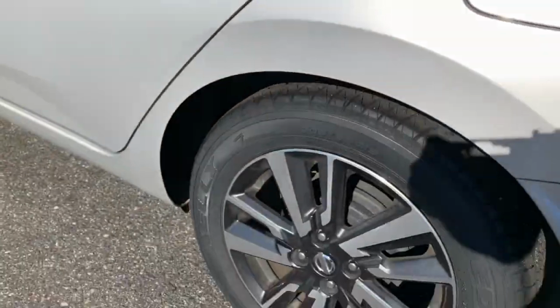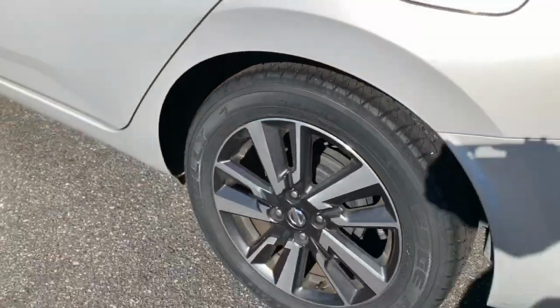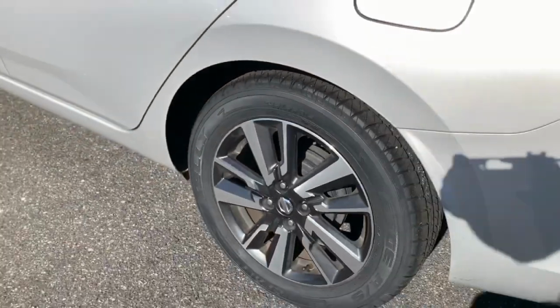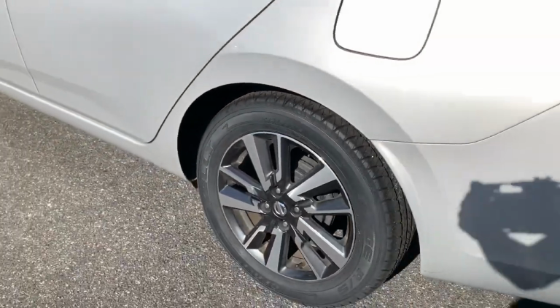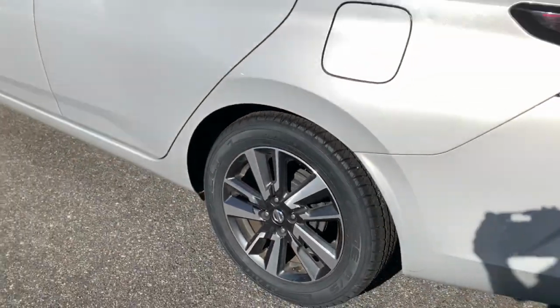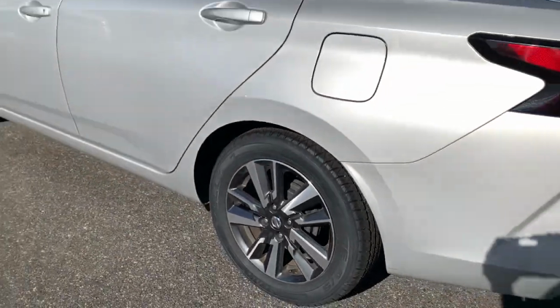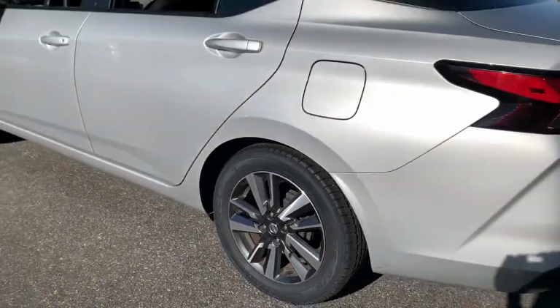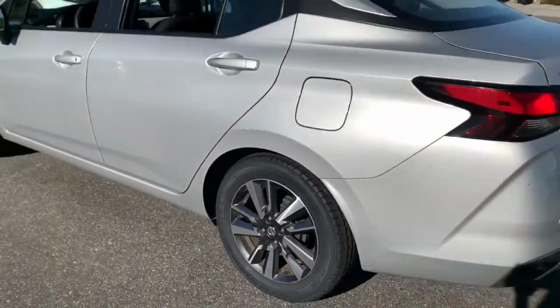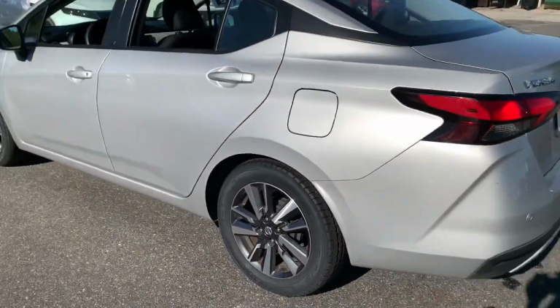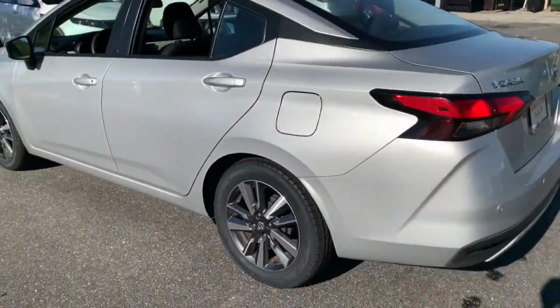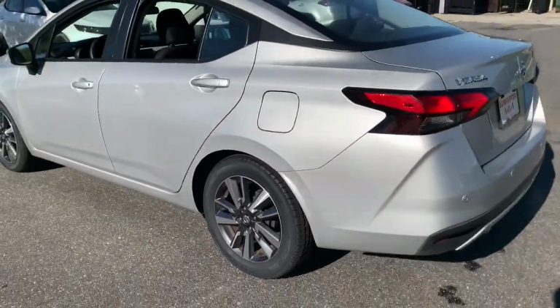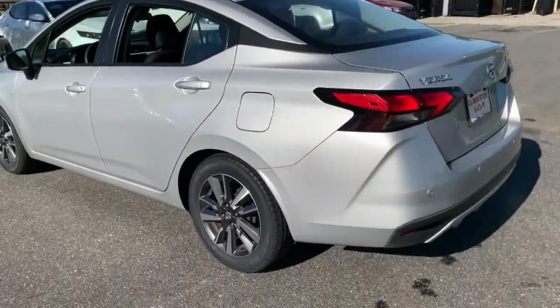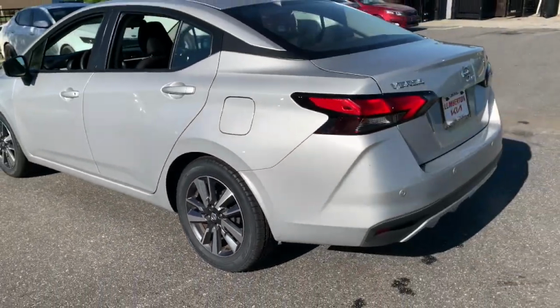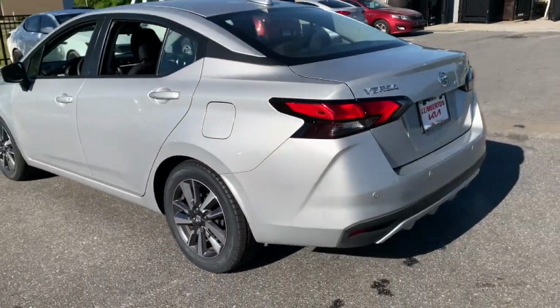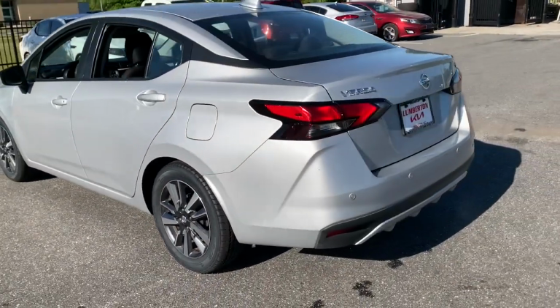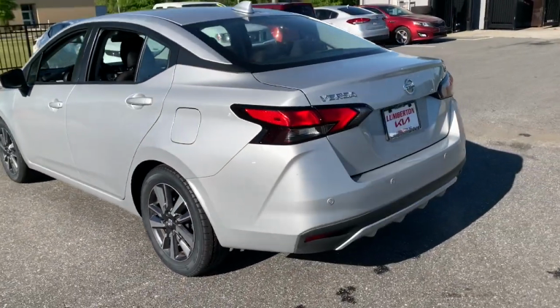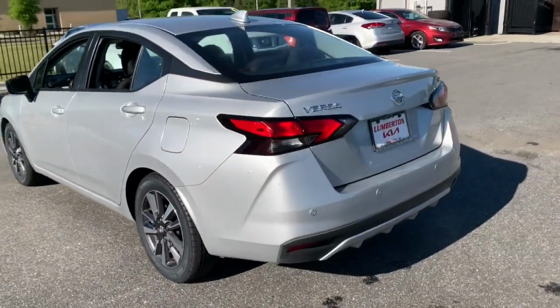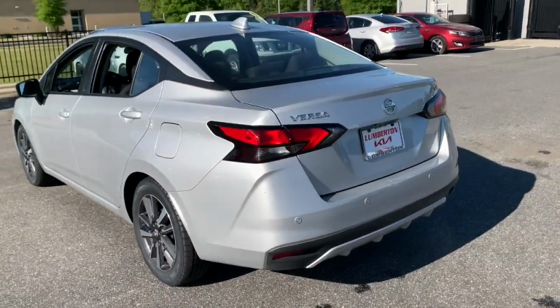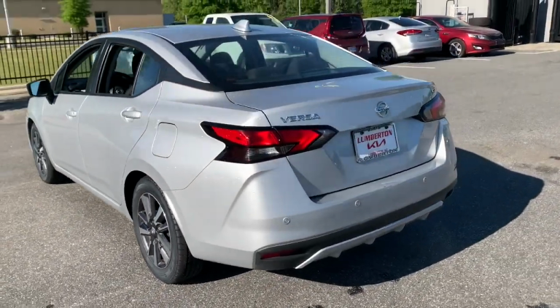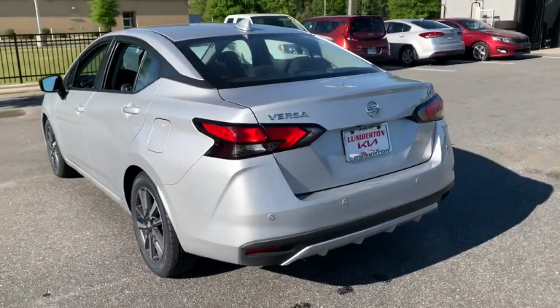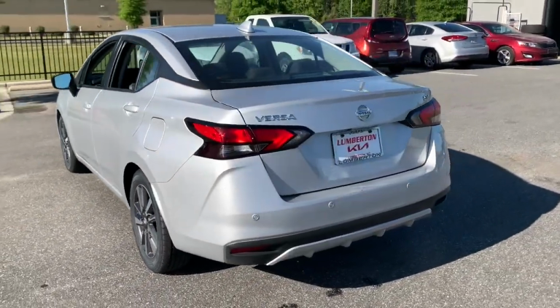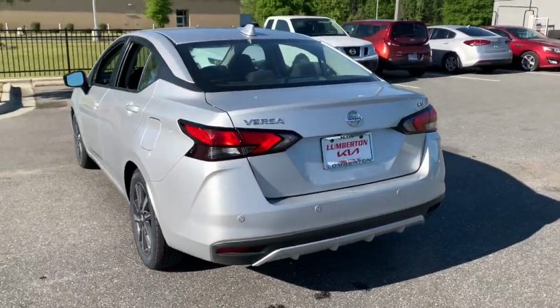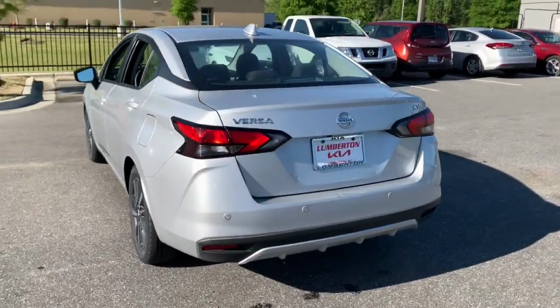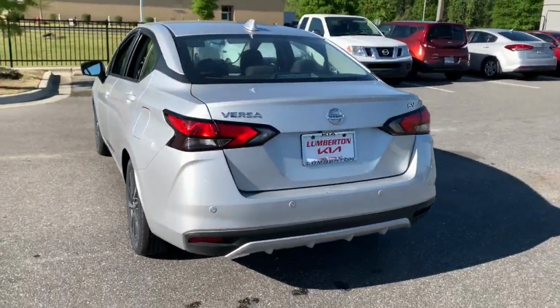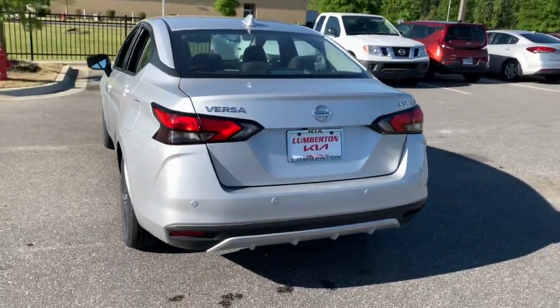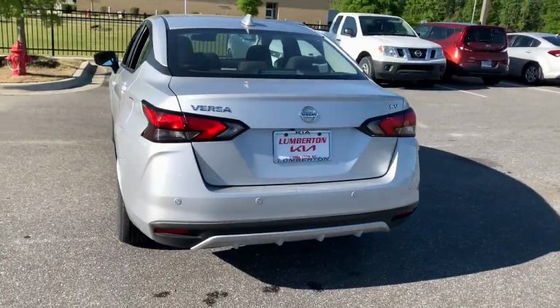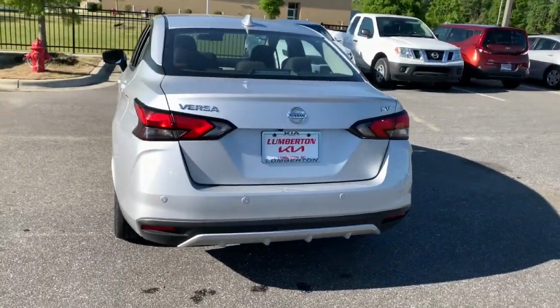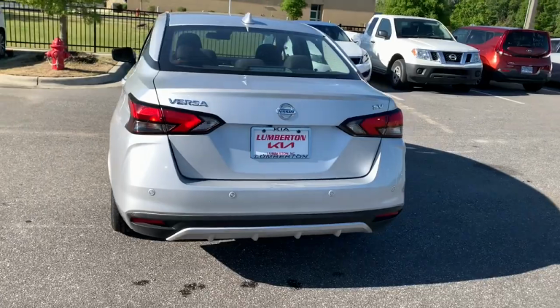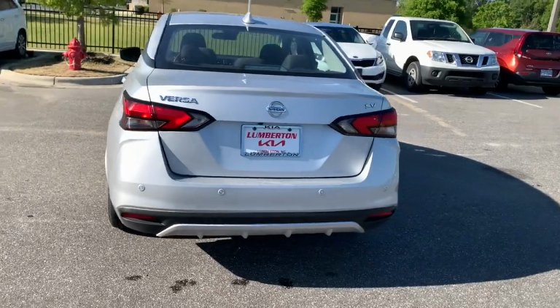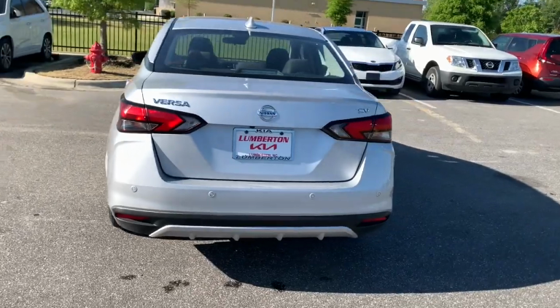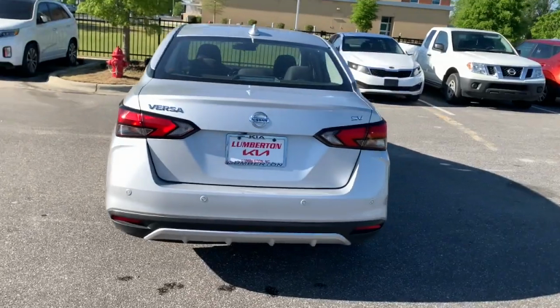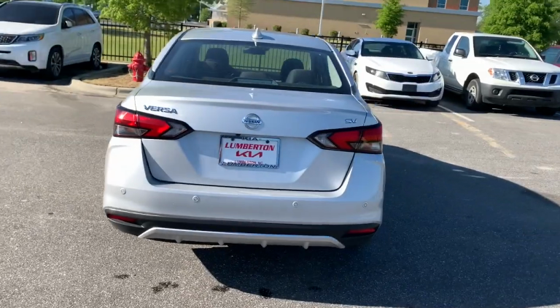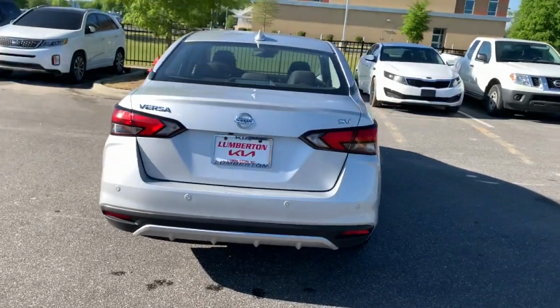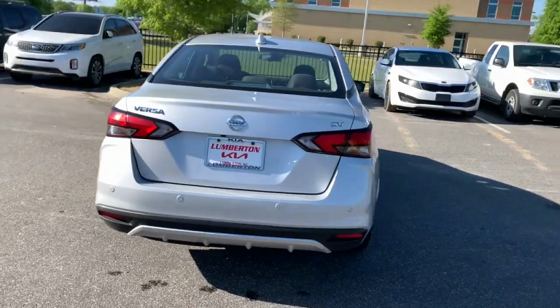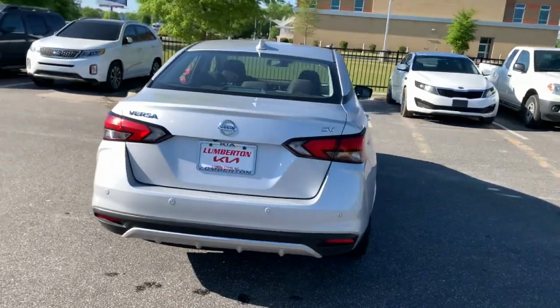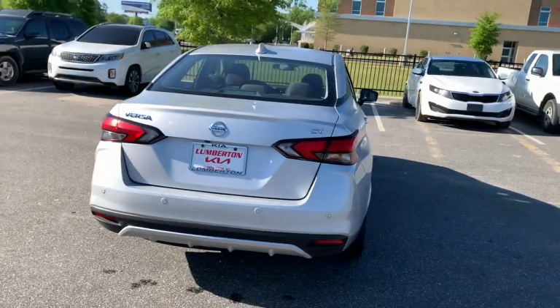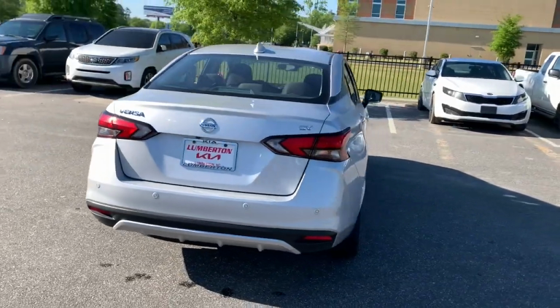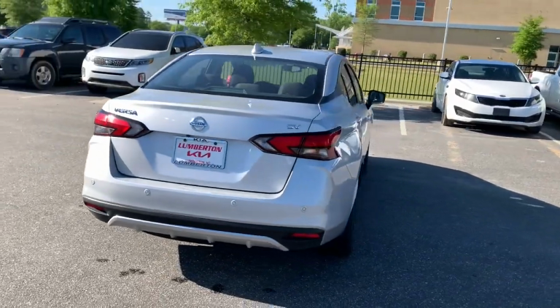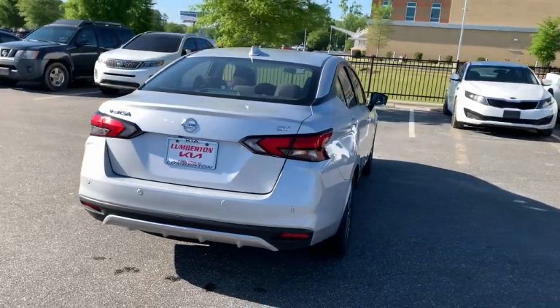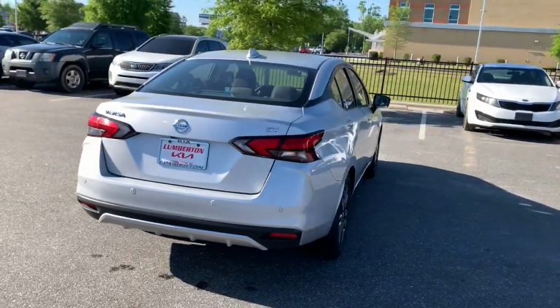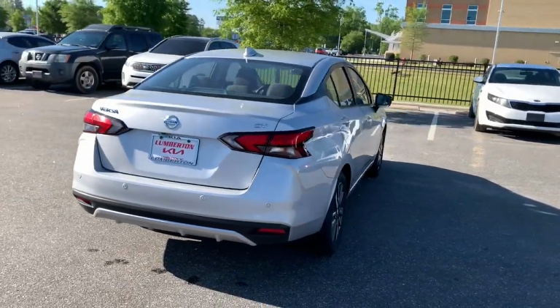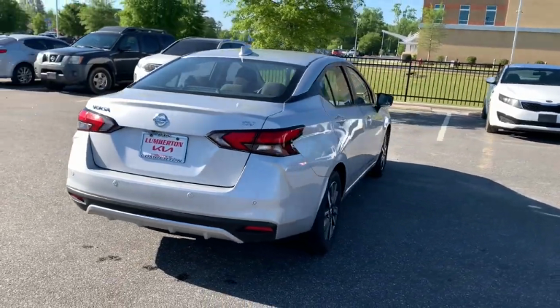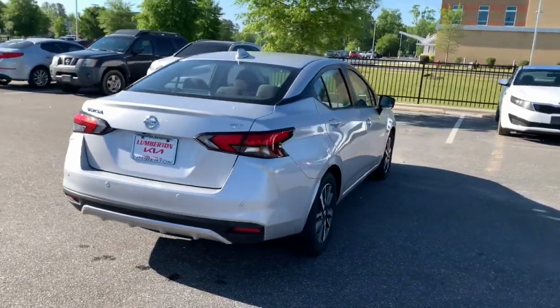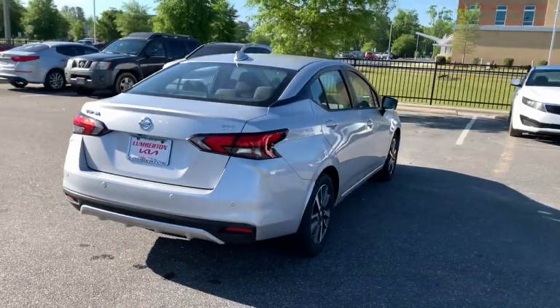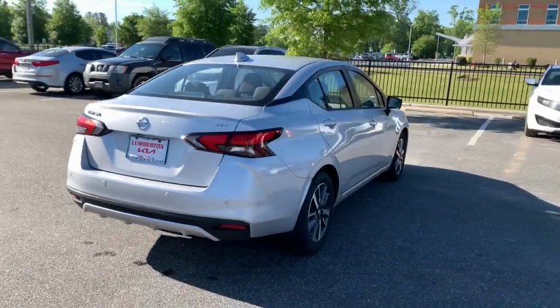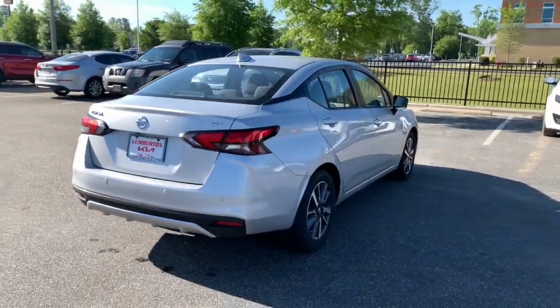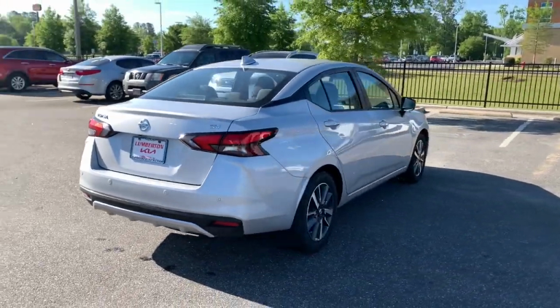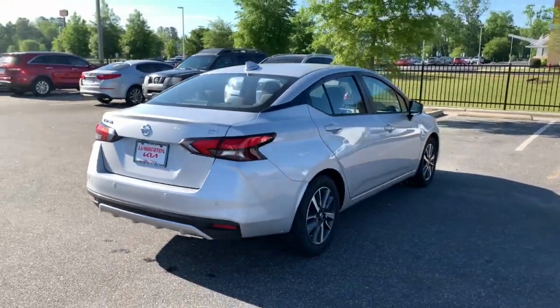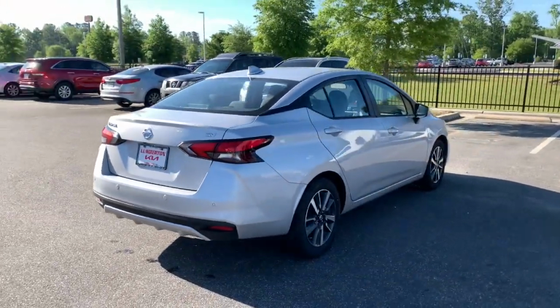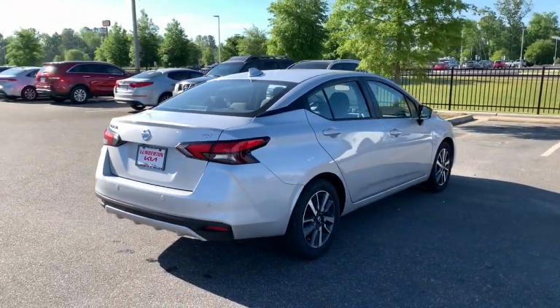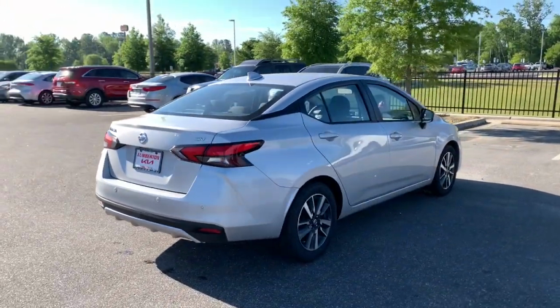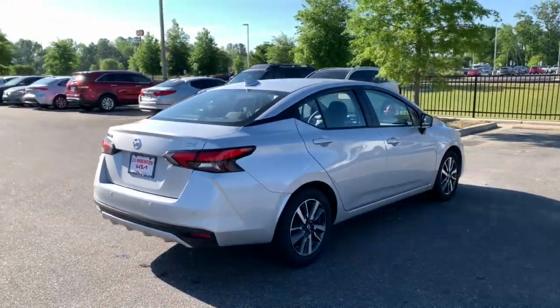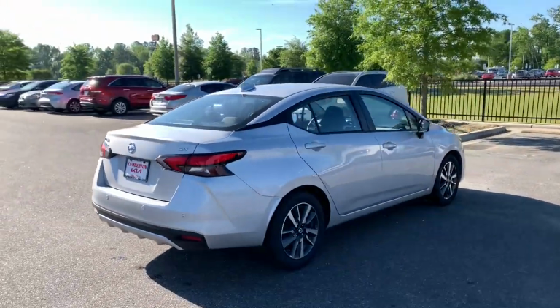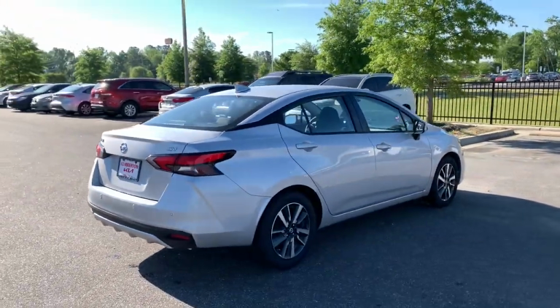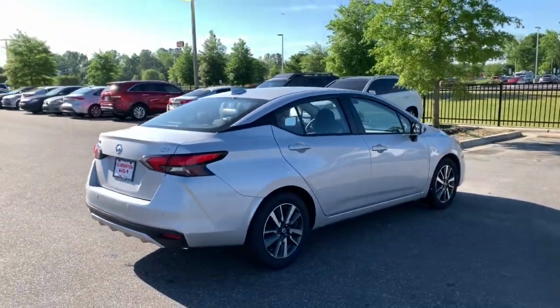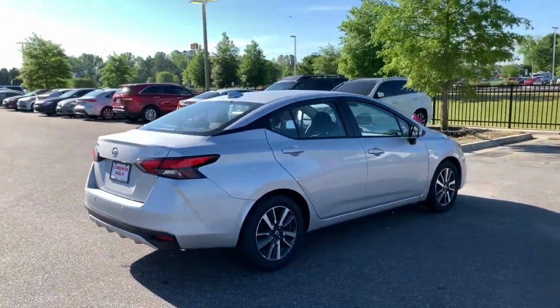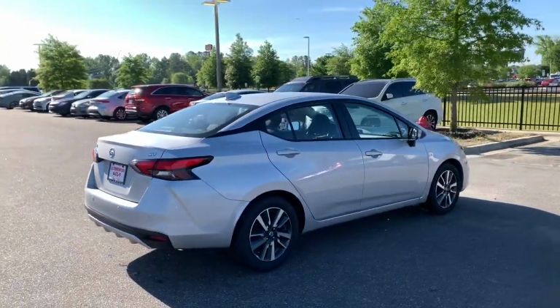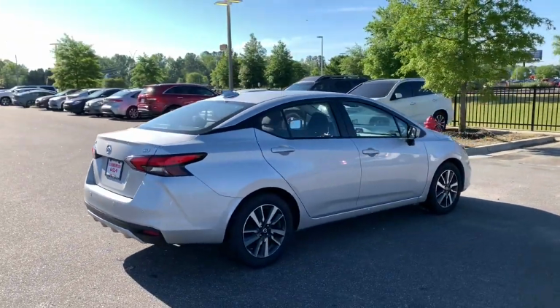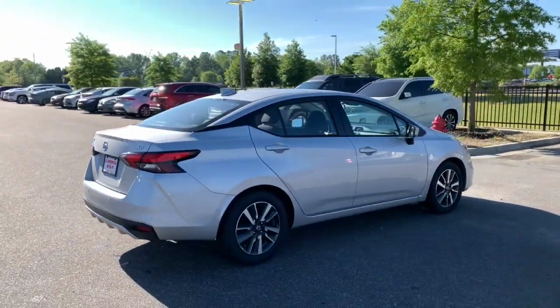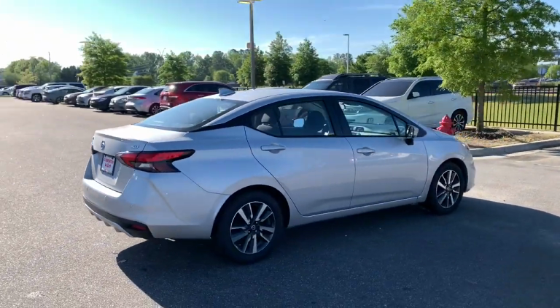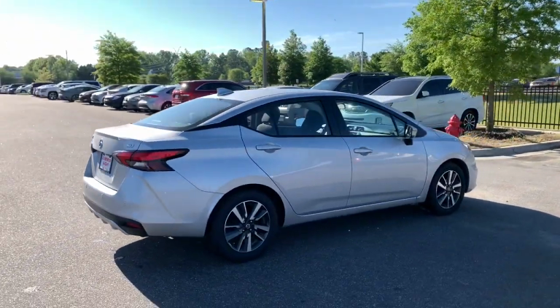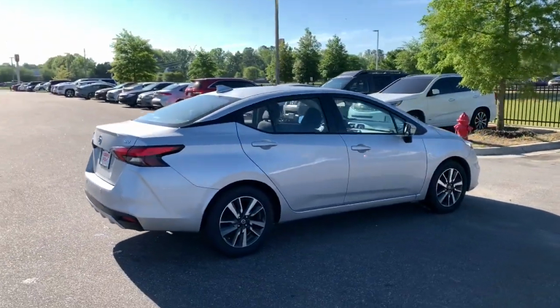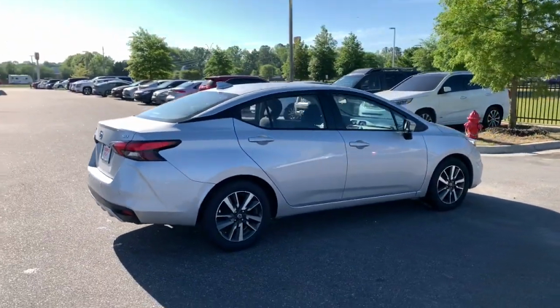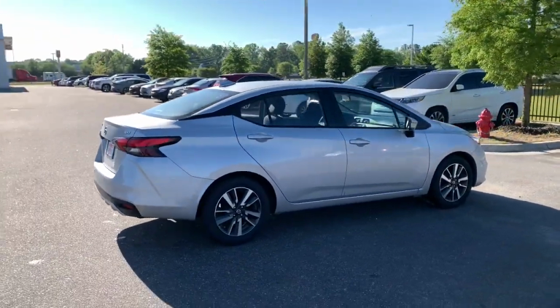Don't miss the chance to drive this safe and stylish Versa. Our team will give you an outstanding road test experience. Stop in today.